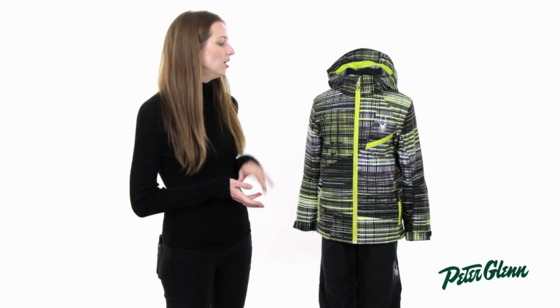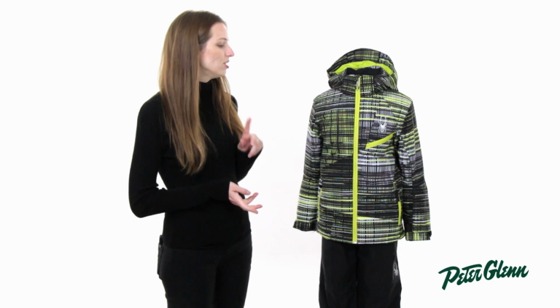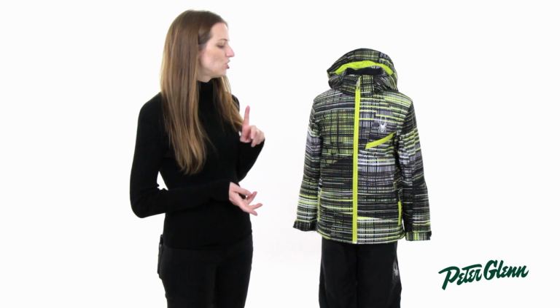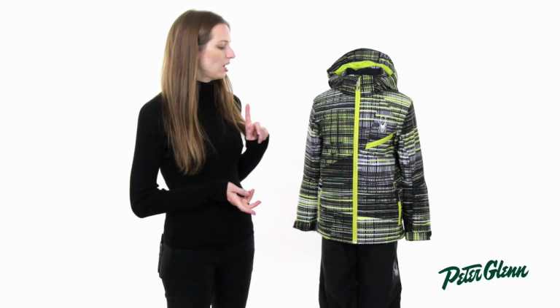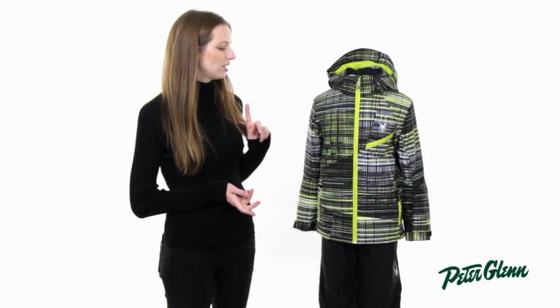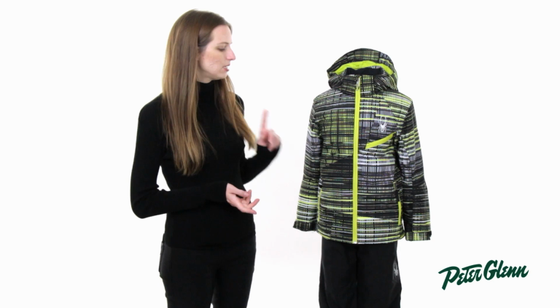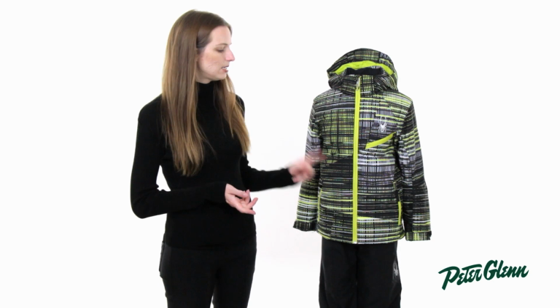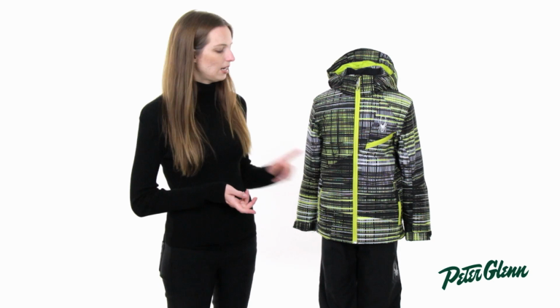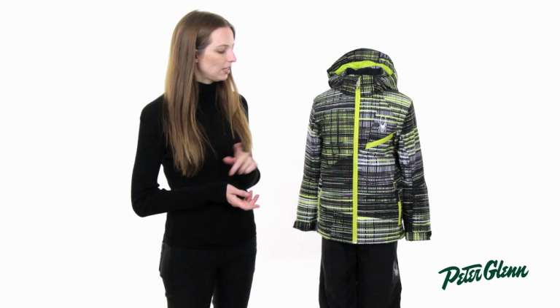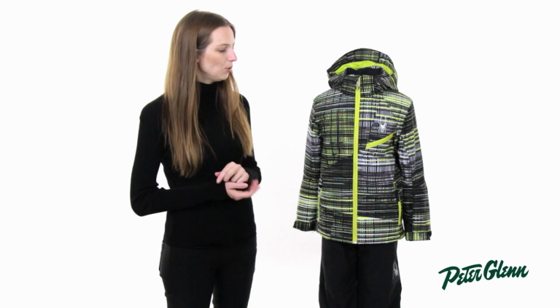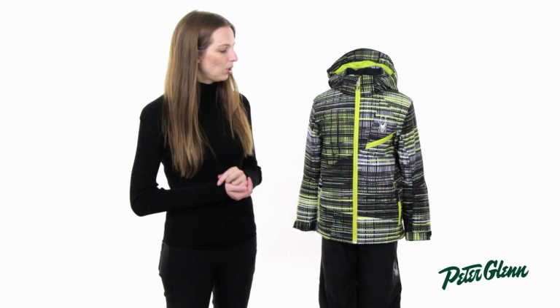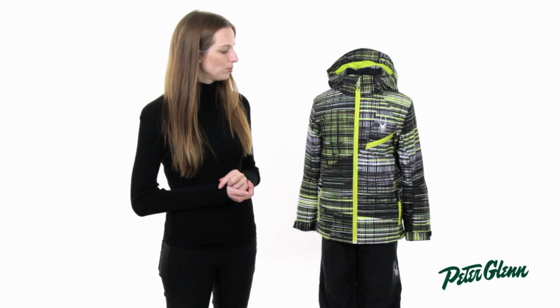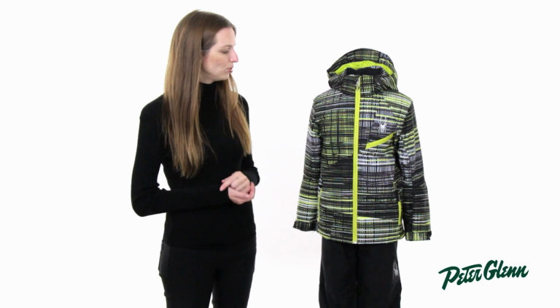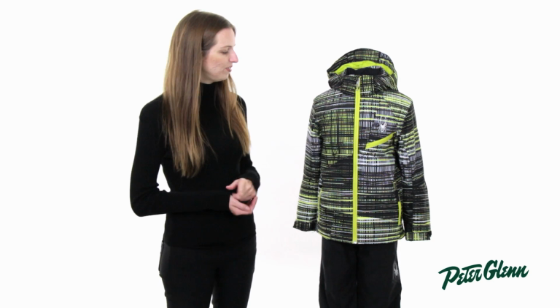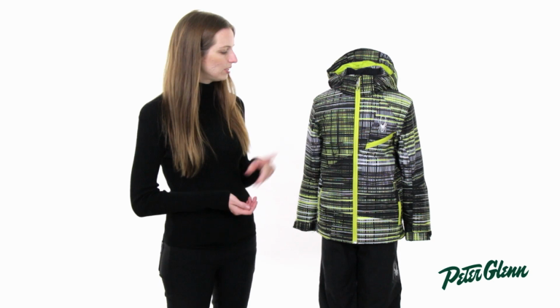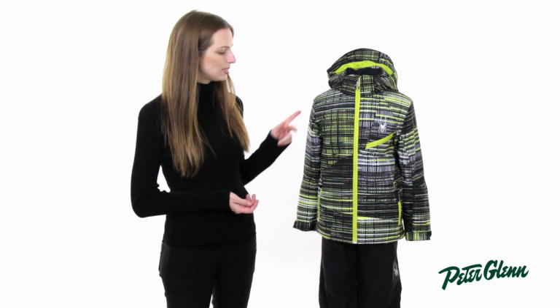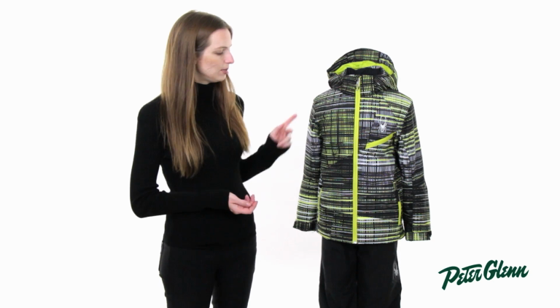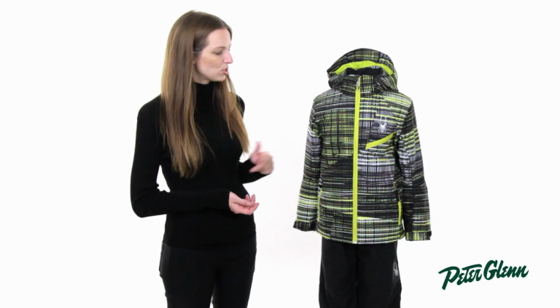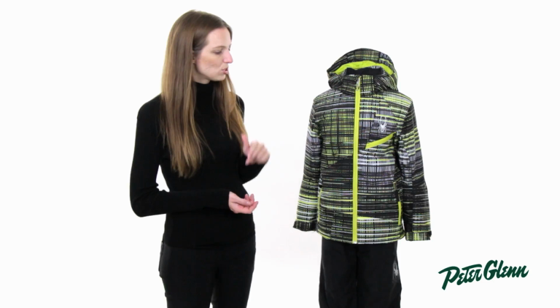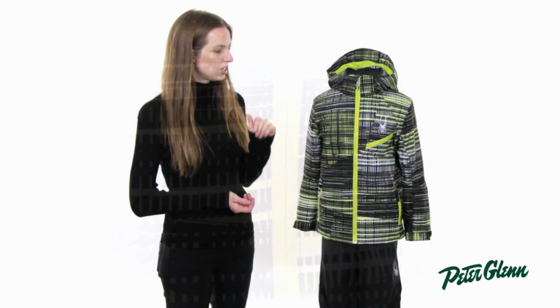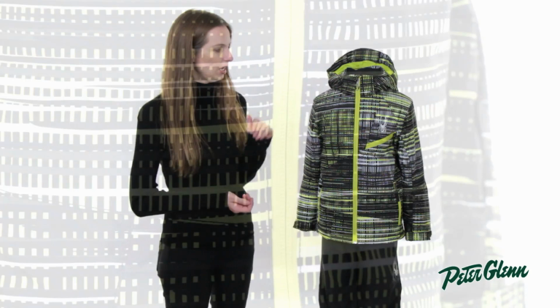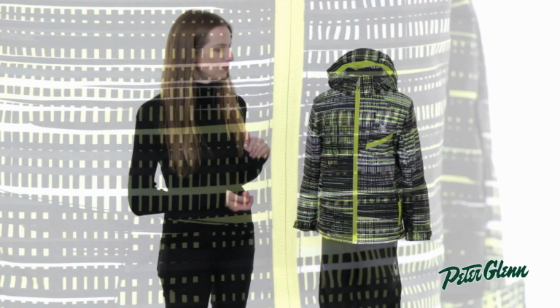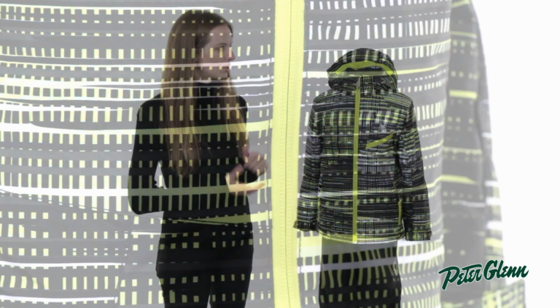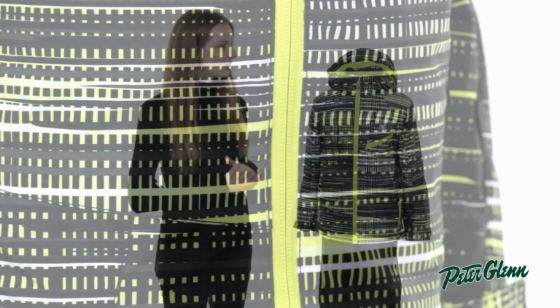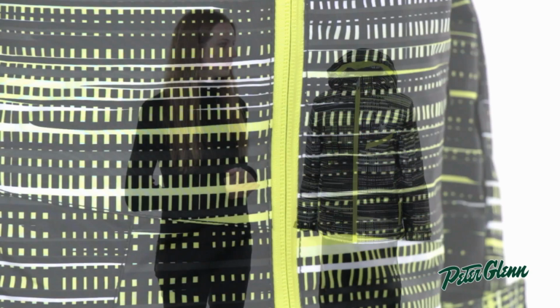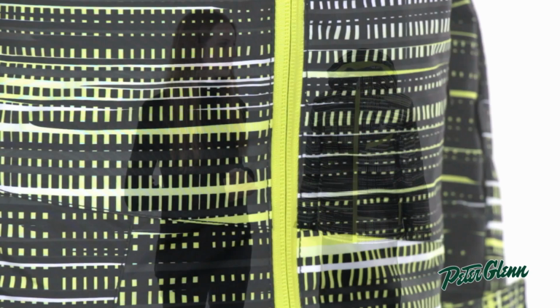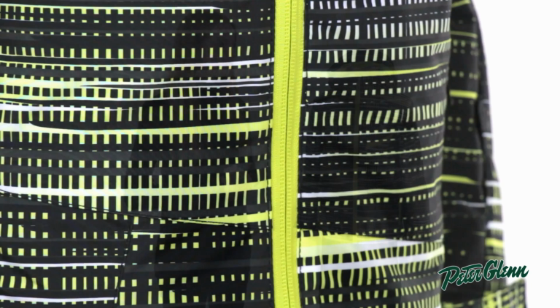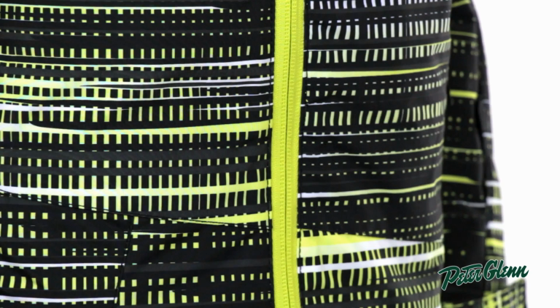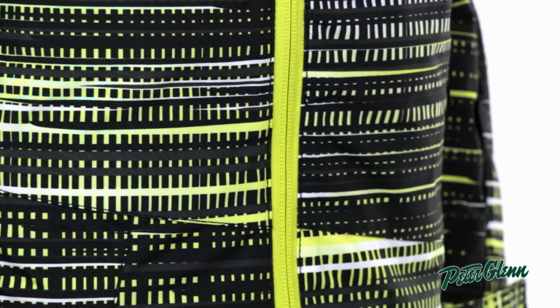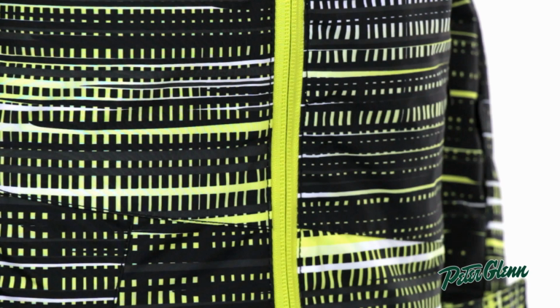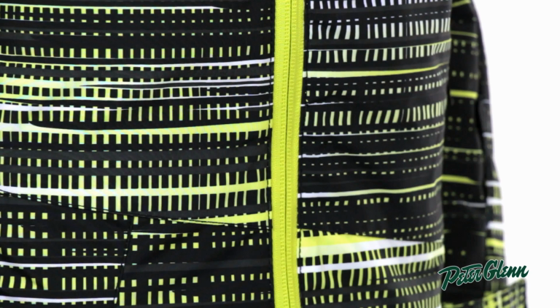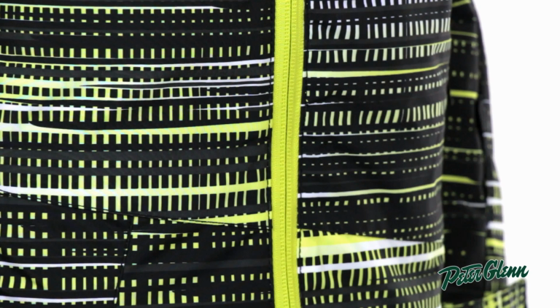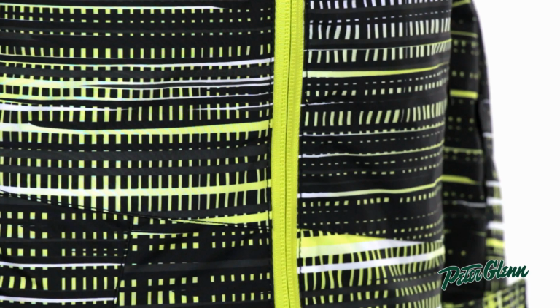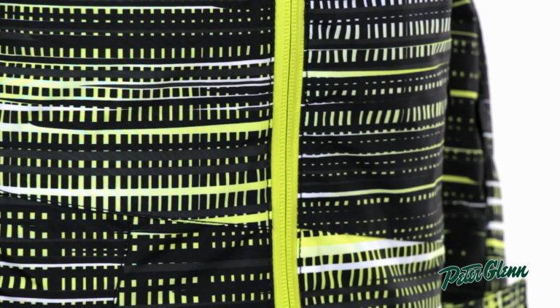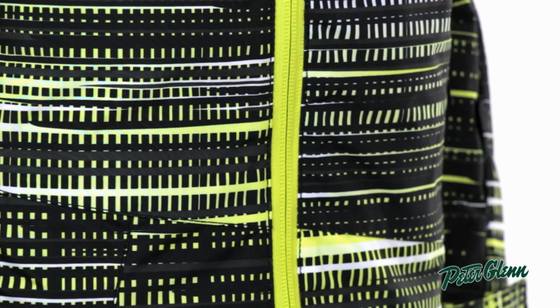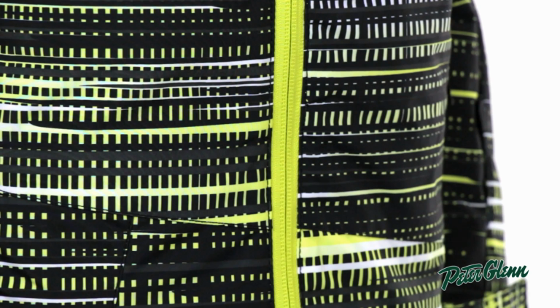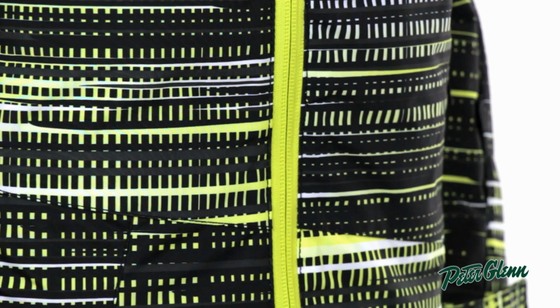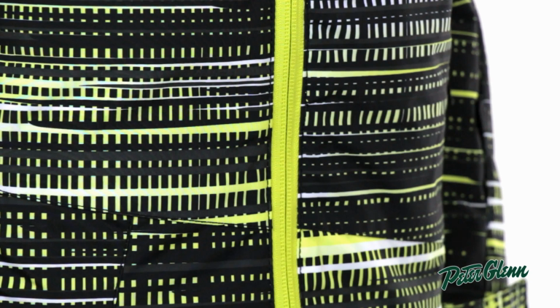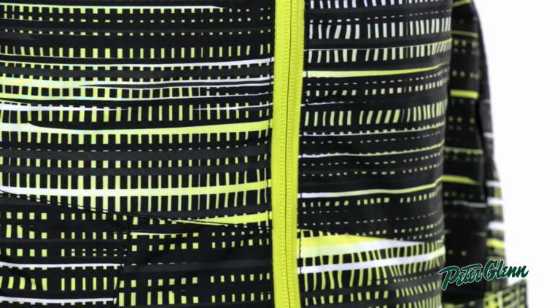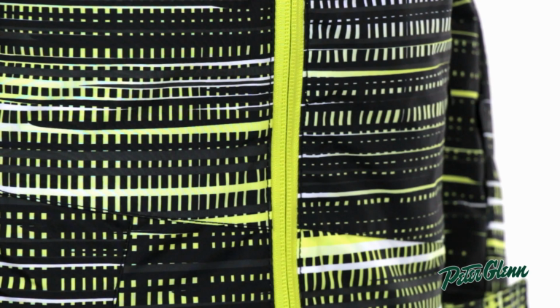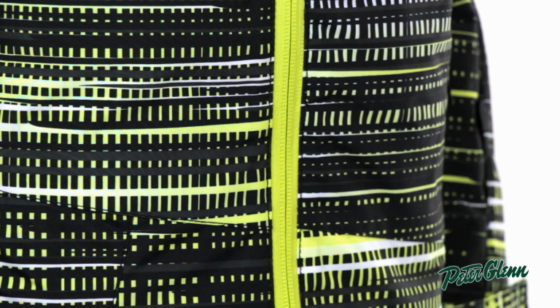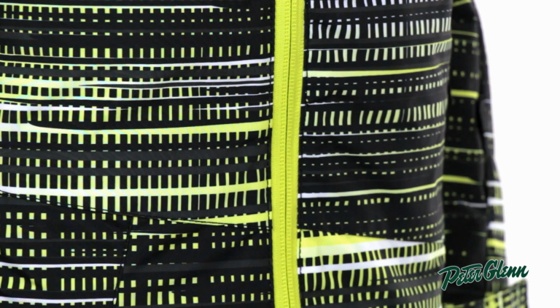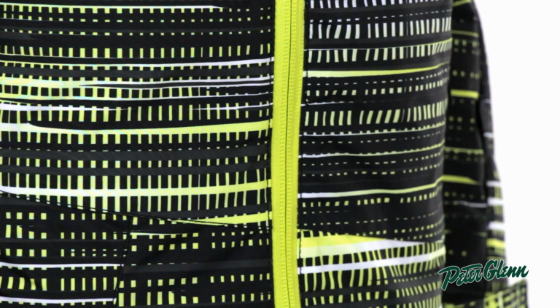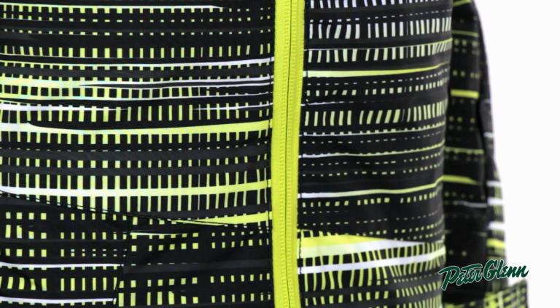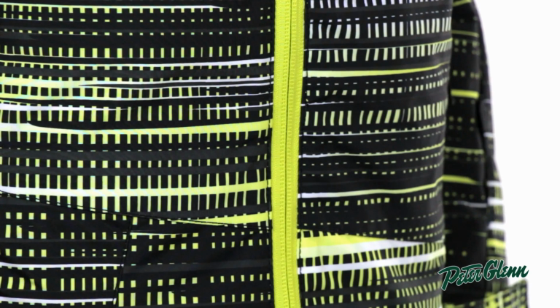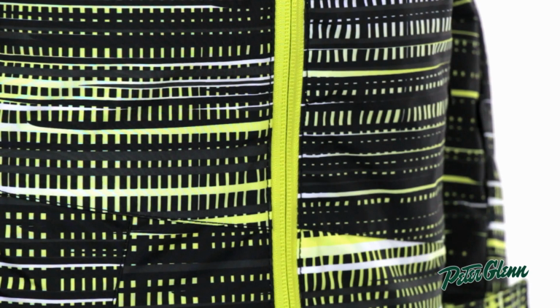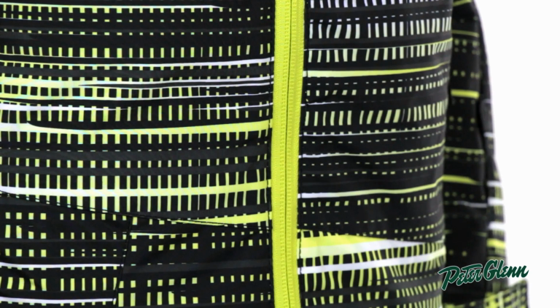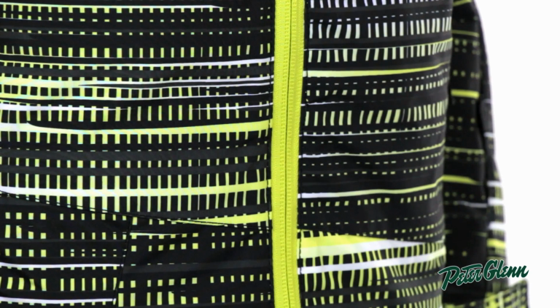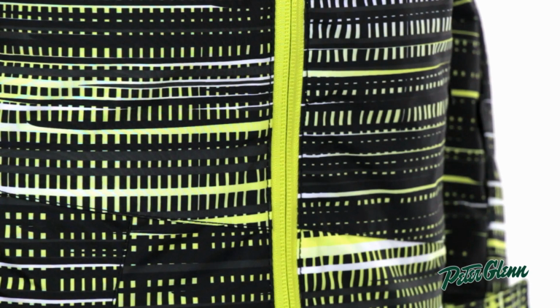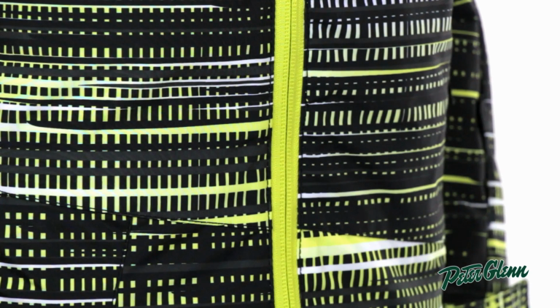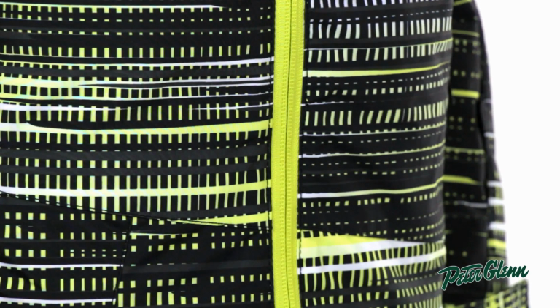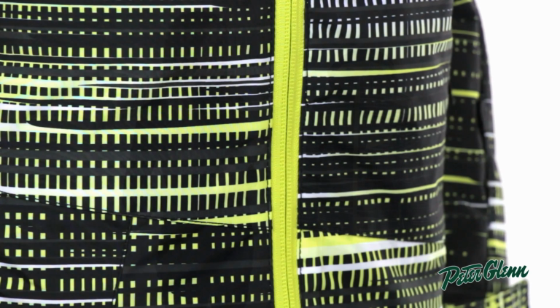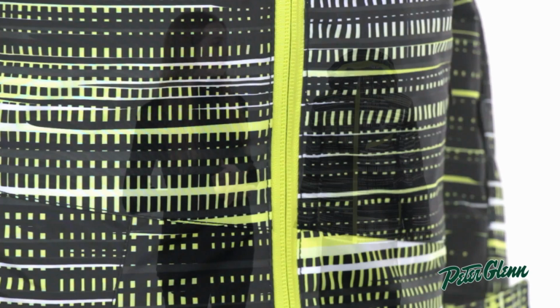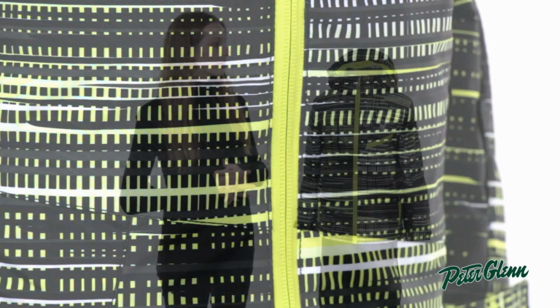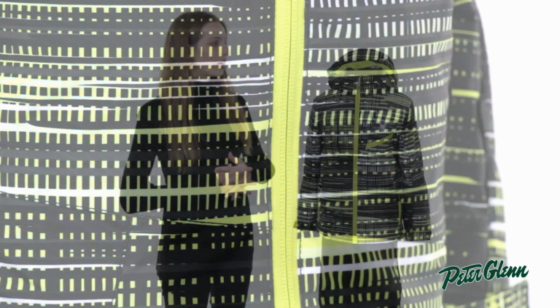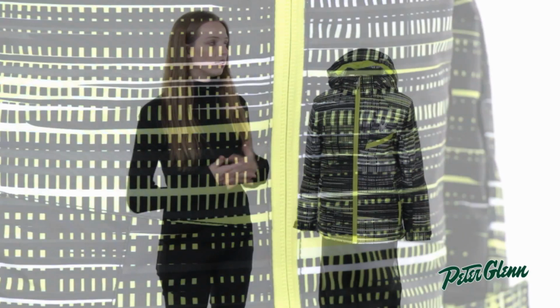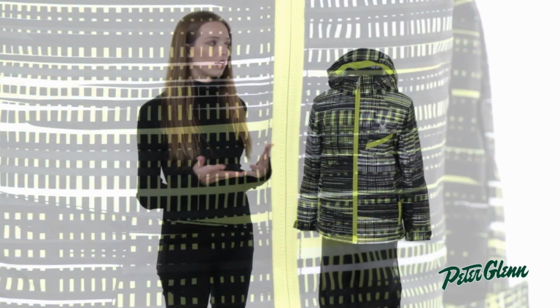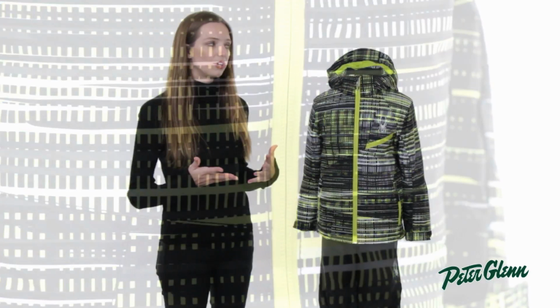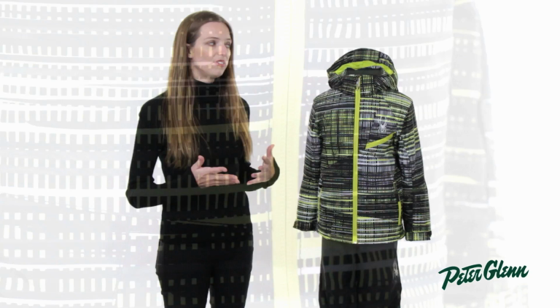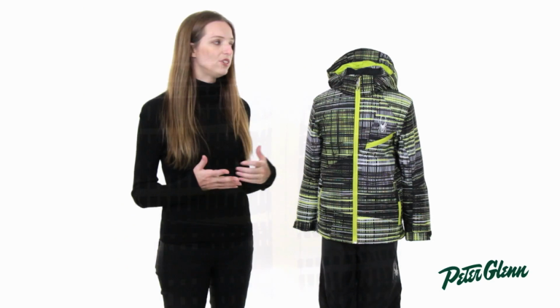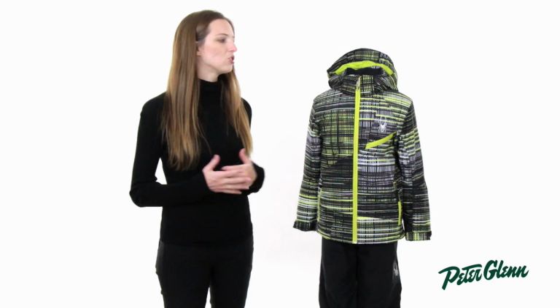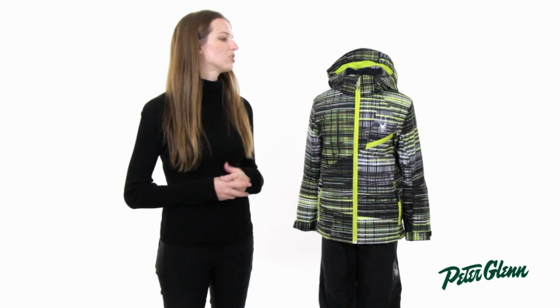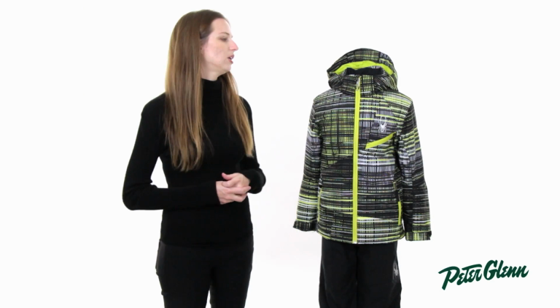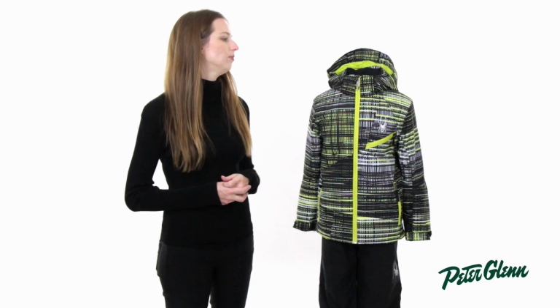This jacket is 10K waterproof and the seams are taped, so it's going to provide plenty of protection from the snow and from moisture, and it's got a lot of great features in it.